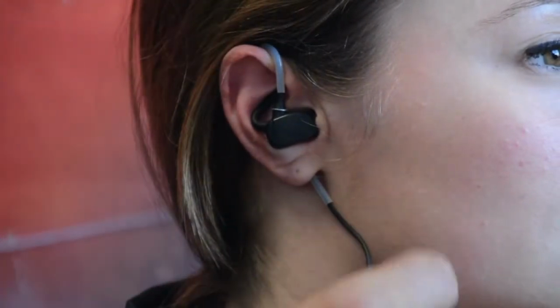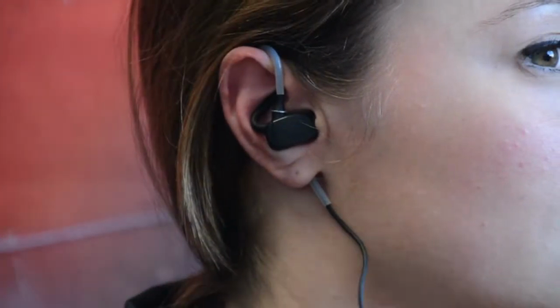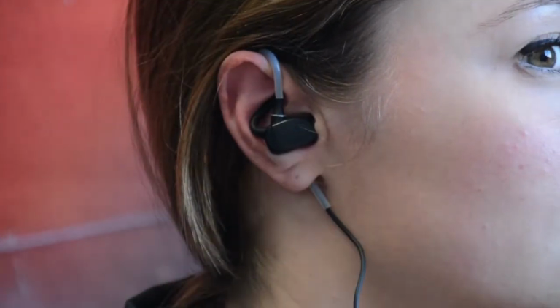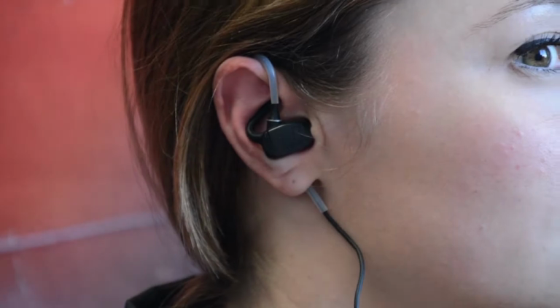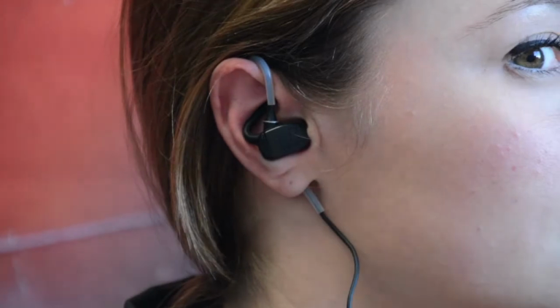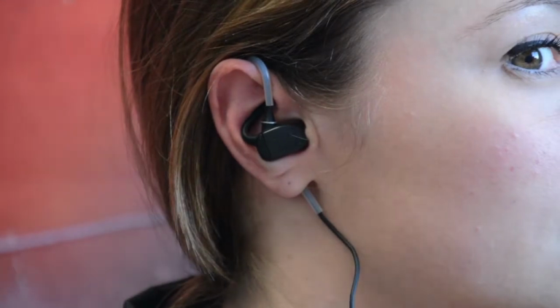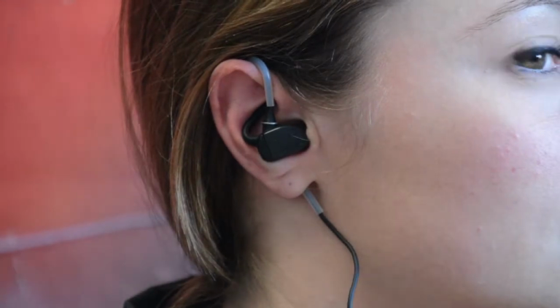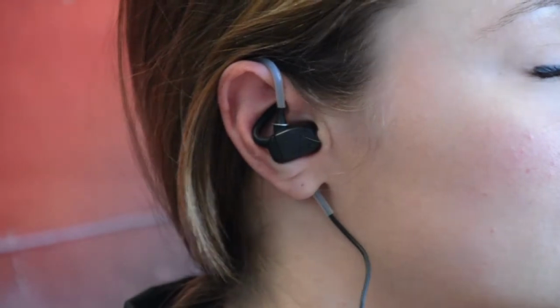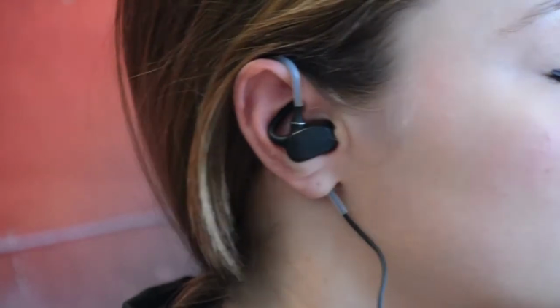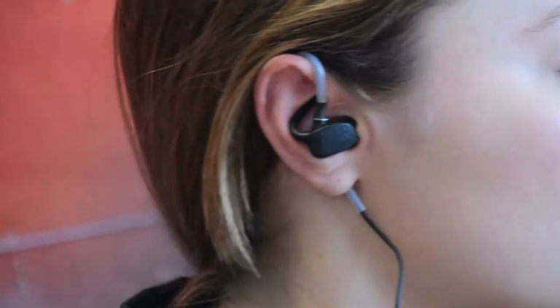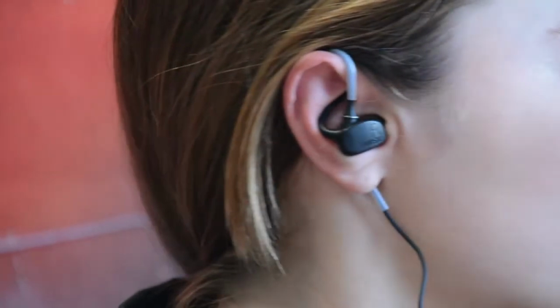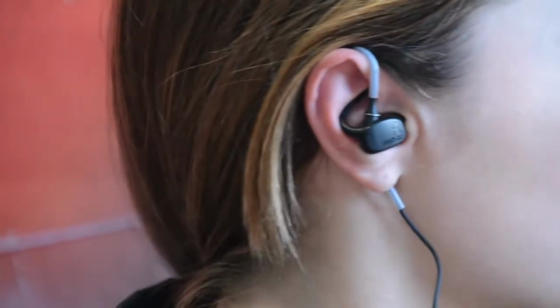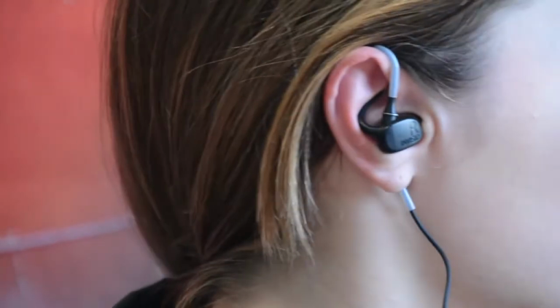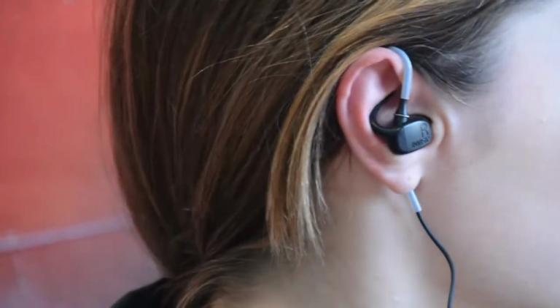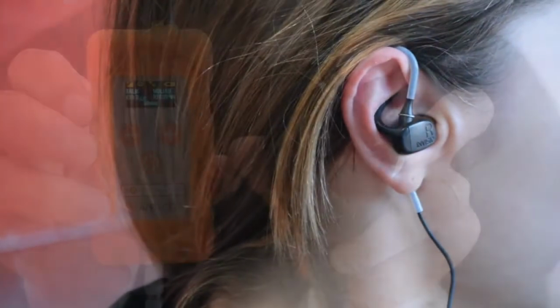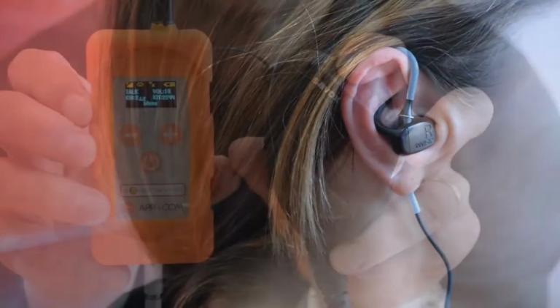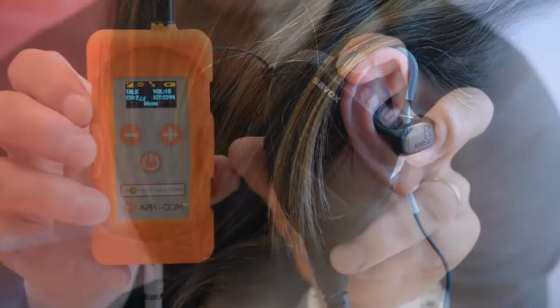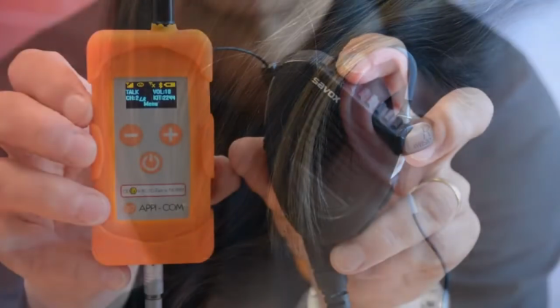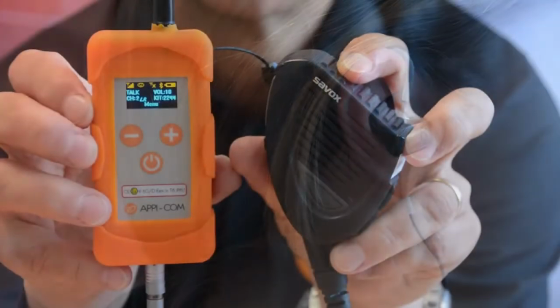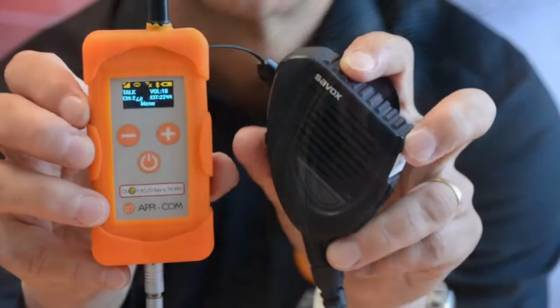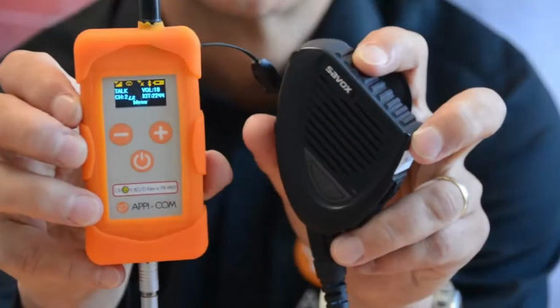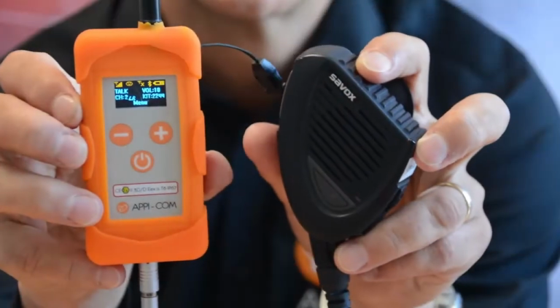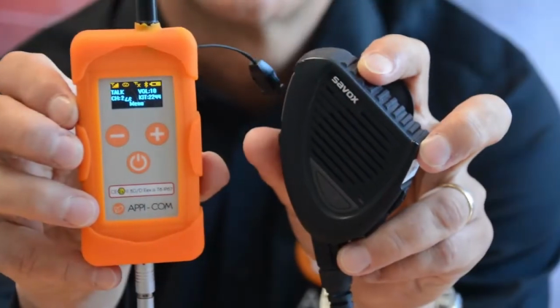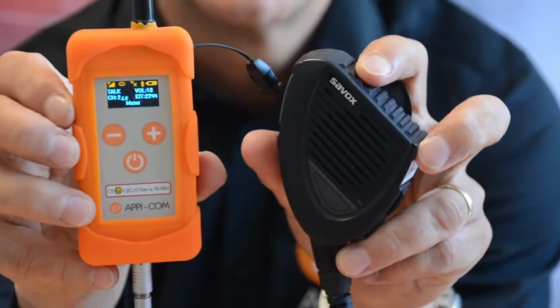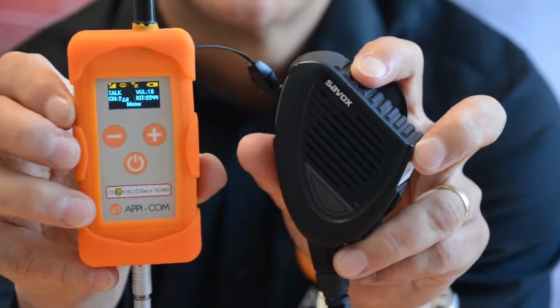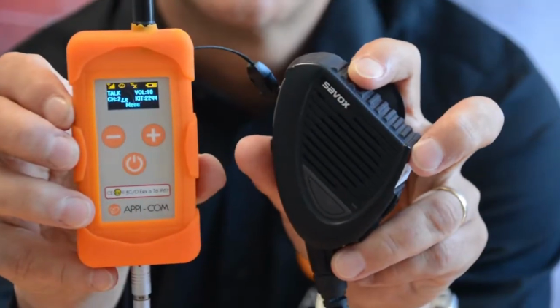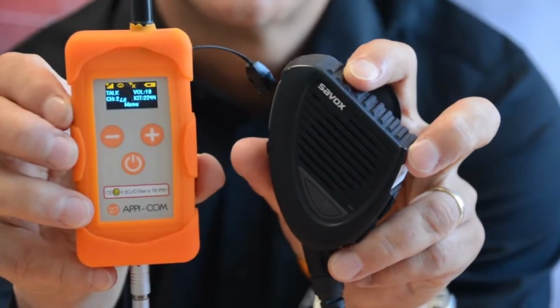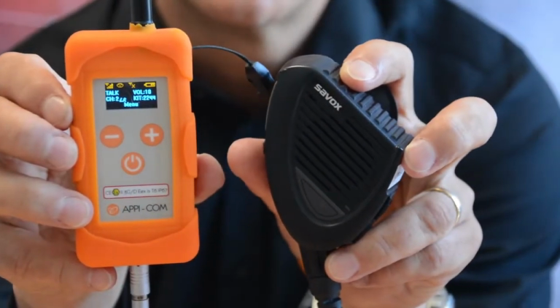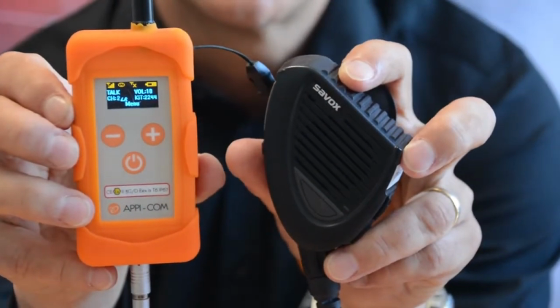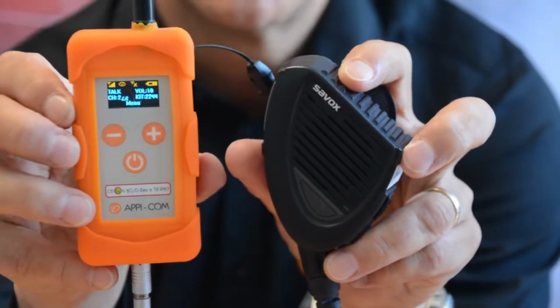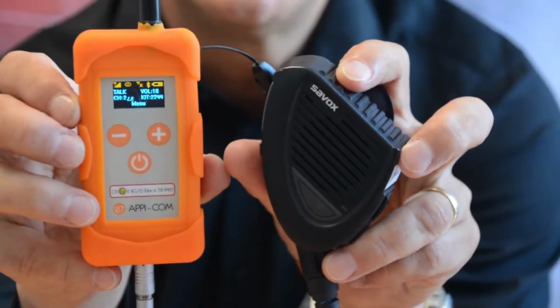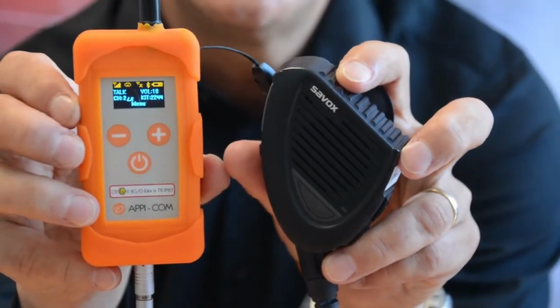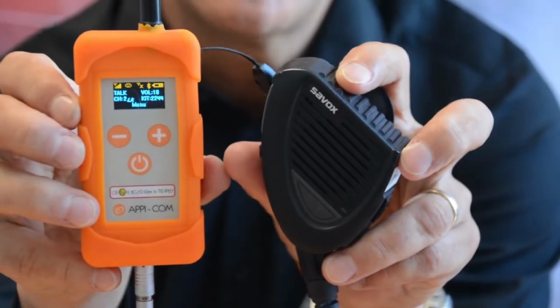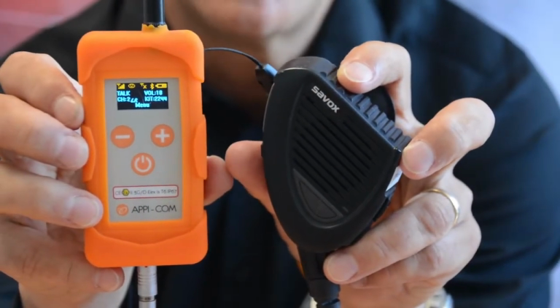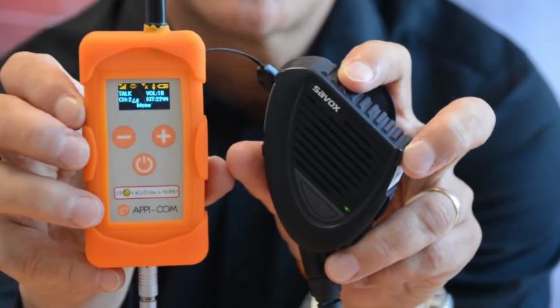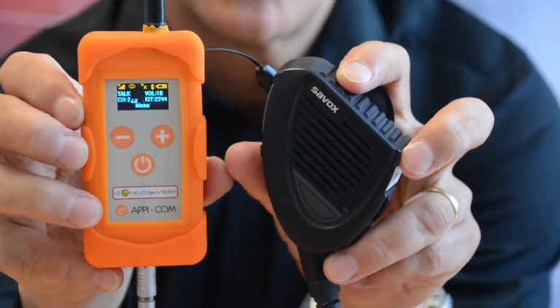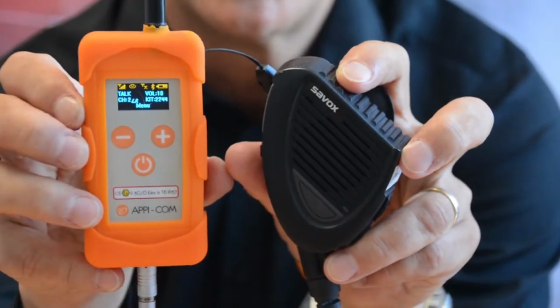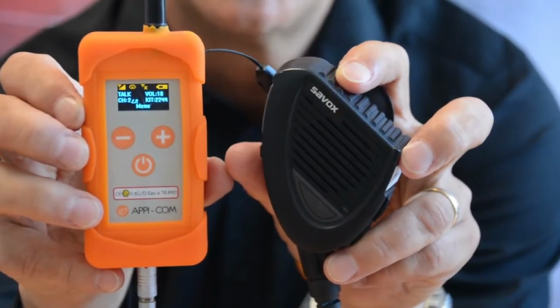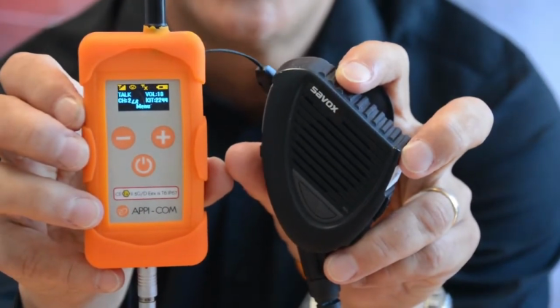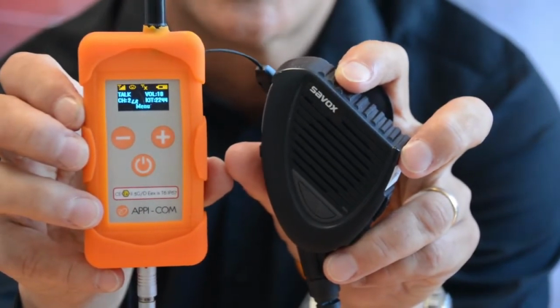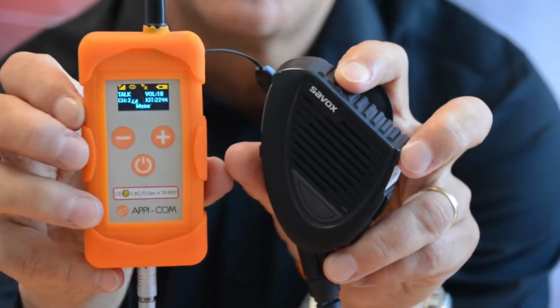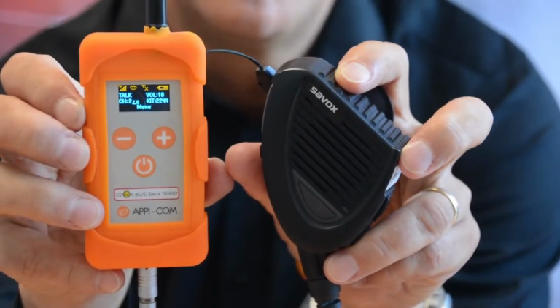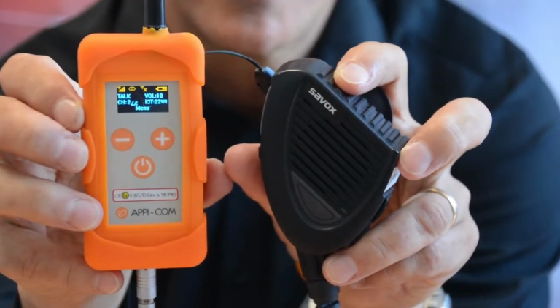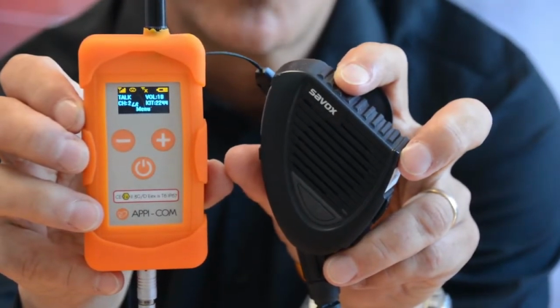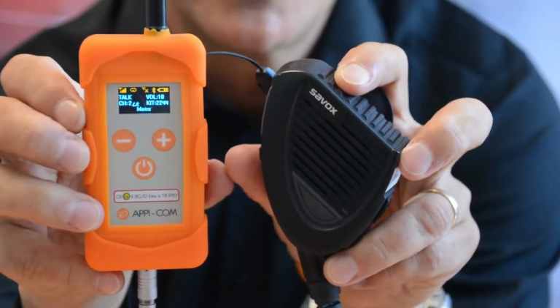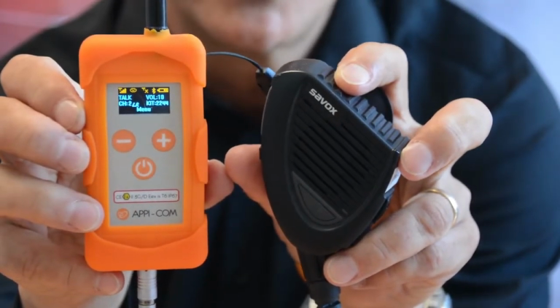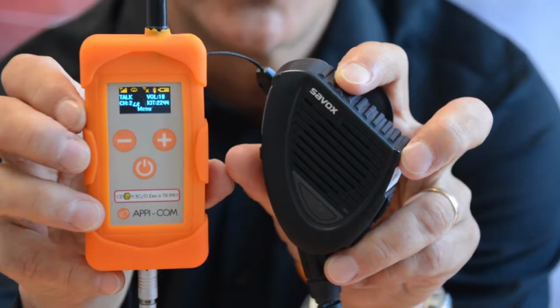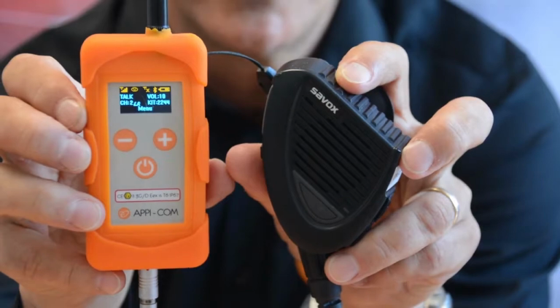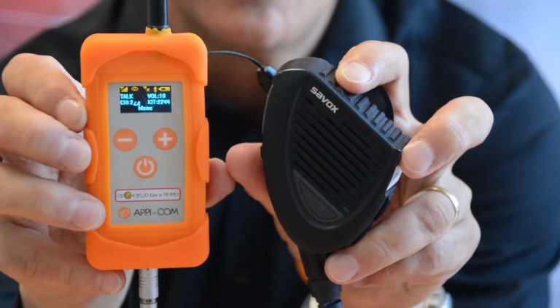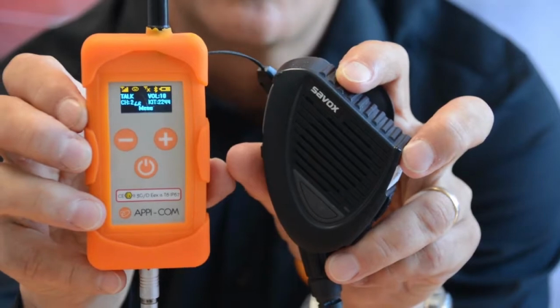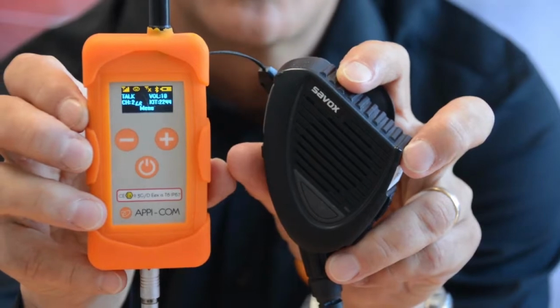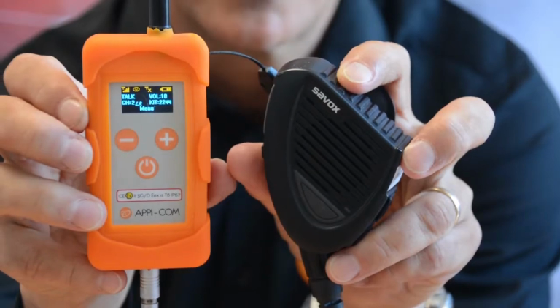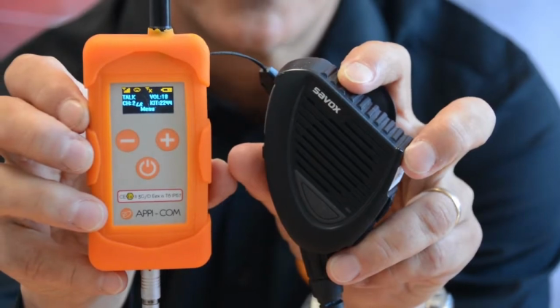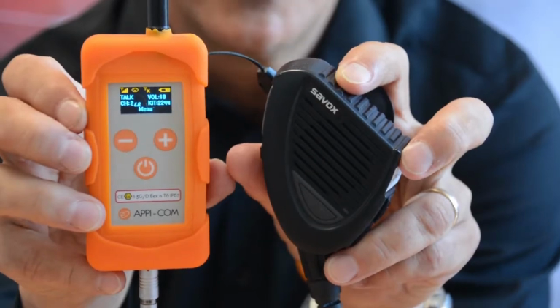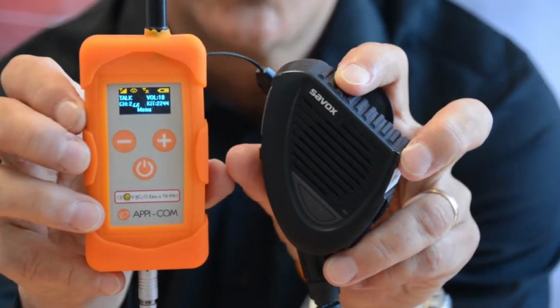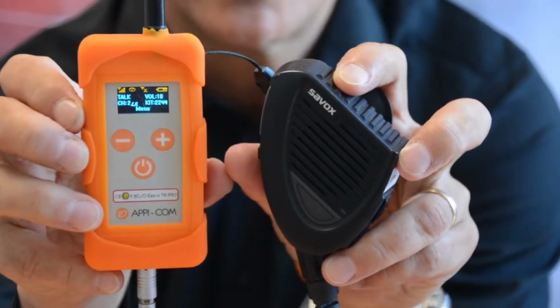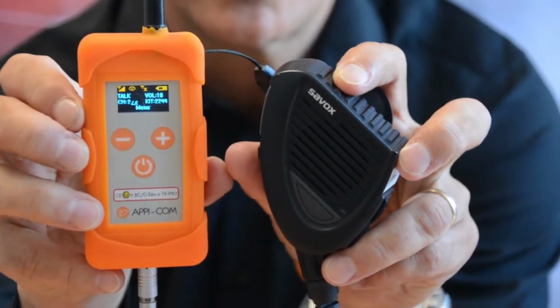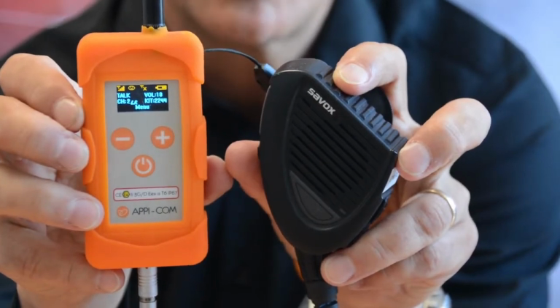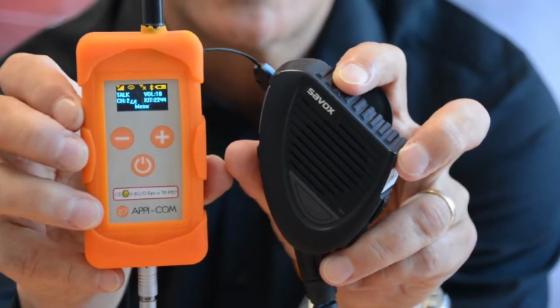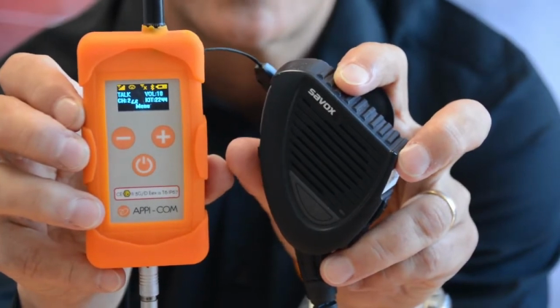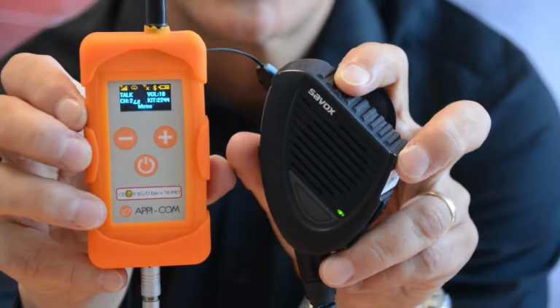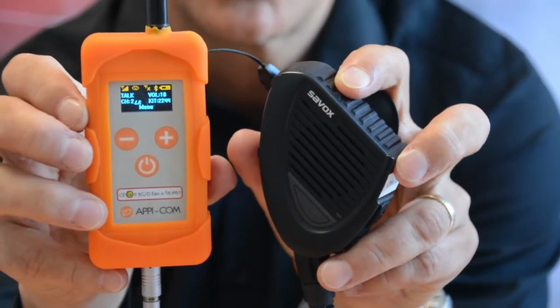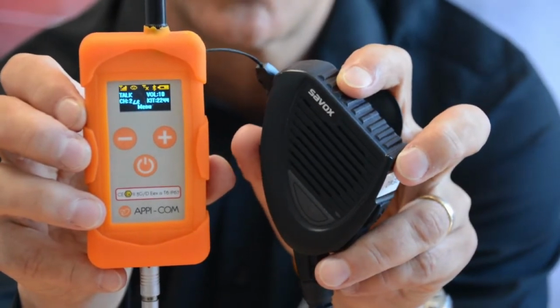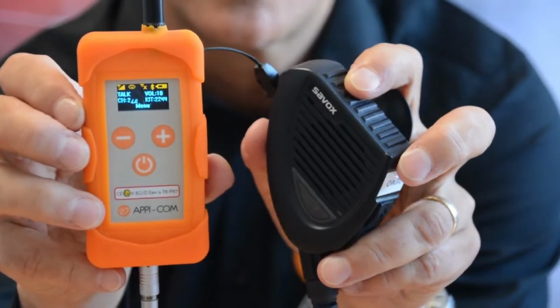When the intra-ear bone conduction system is well introduced into the ear, it should transmit a crystal clear sound.